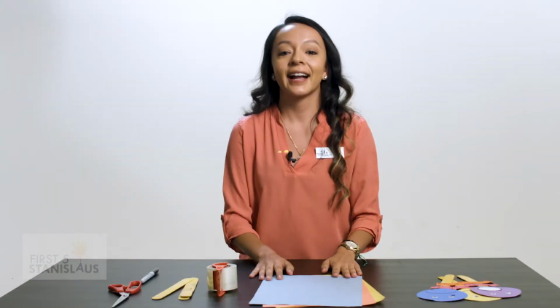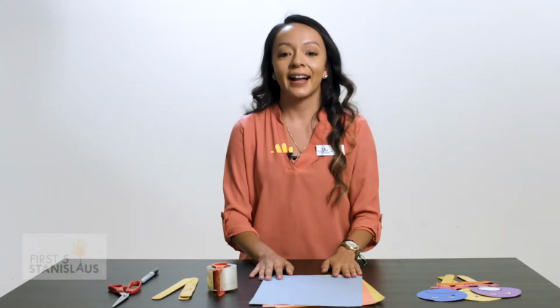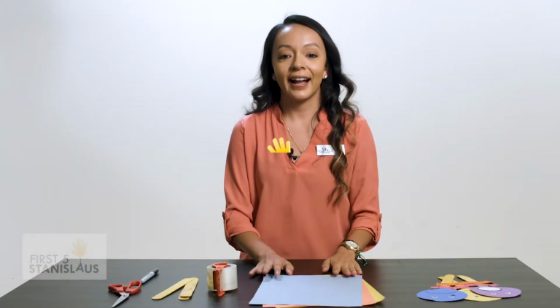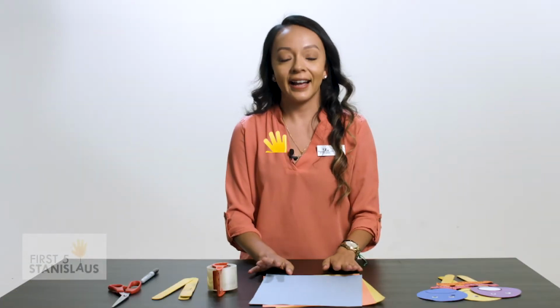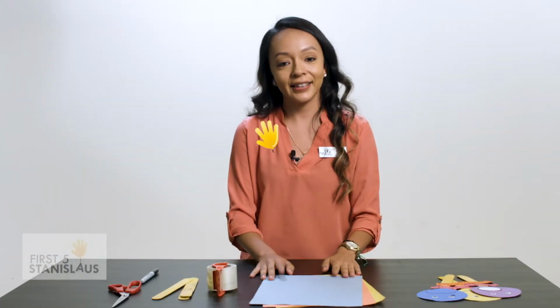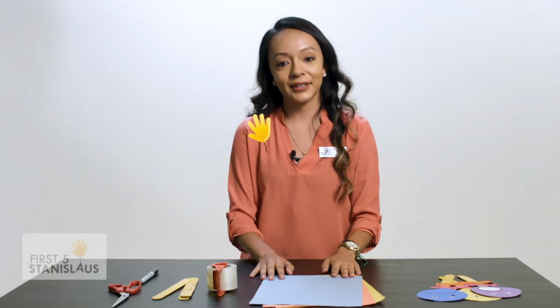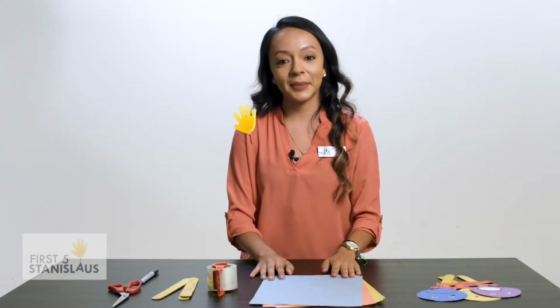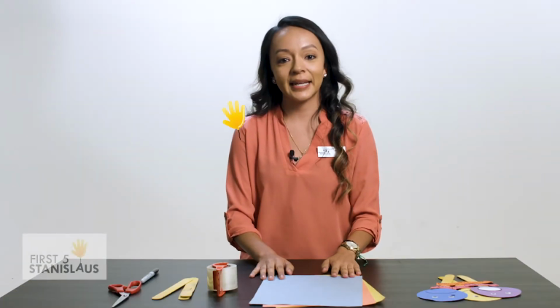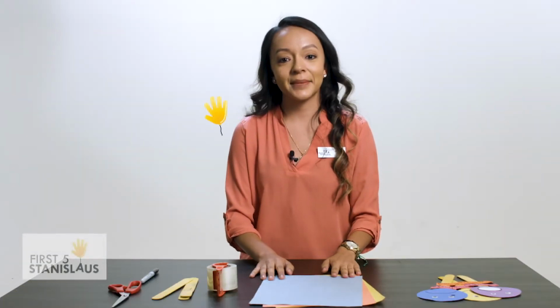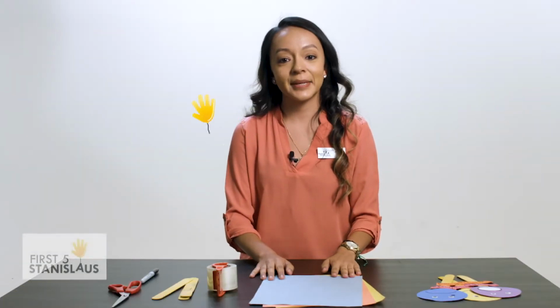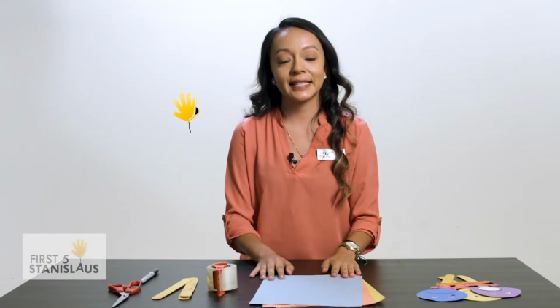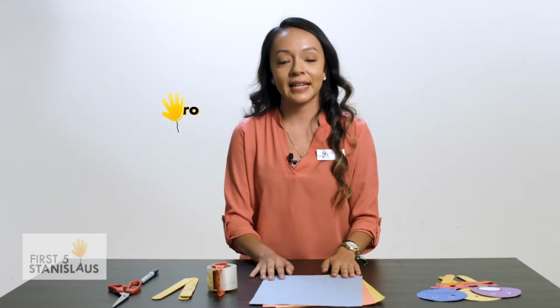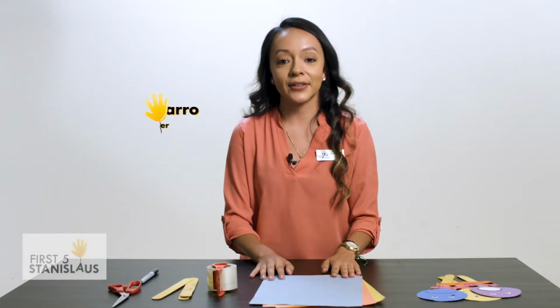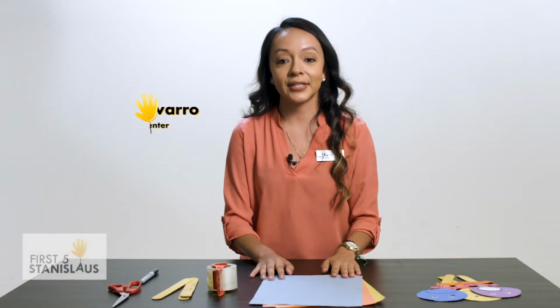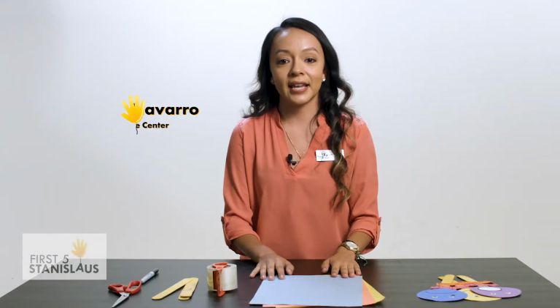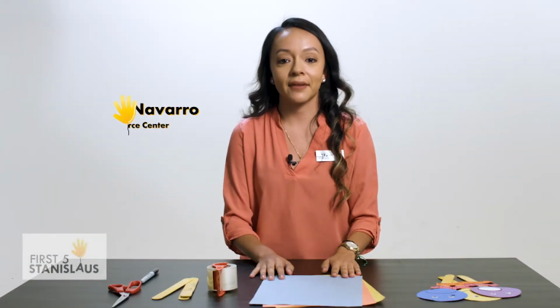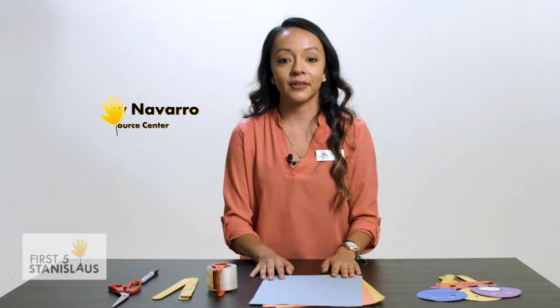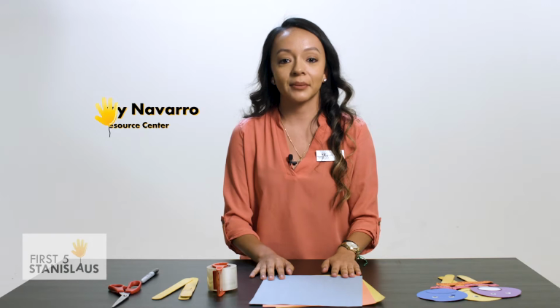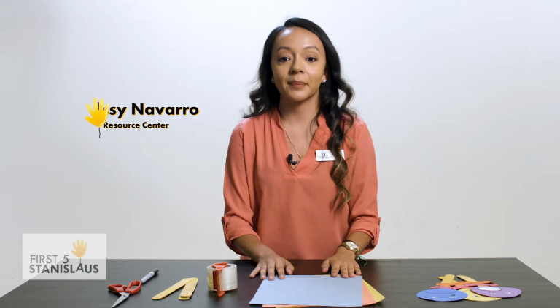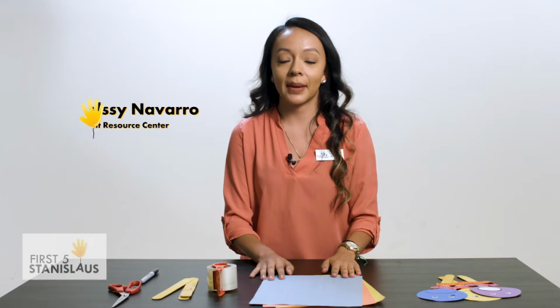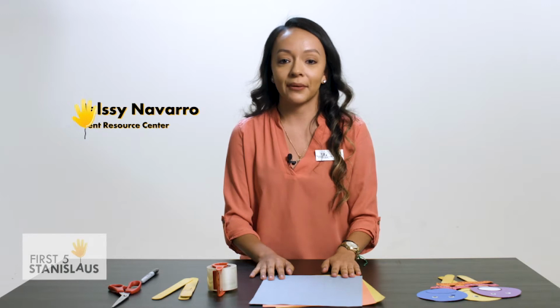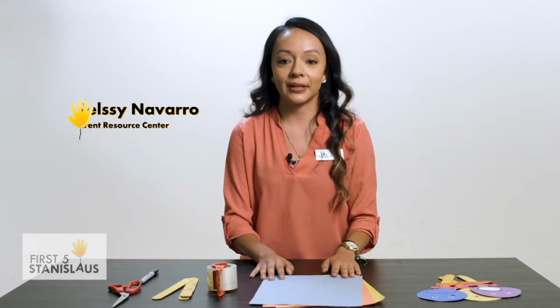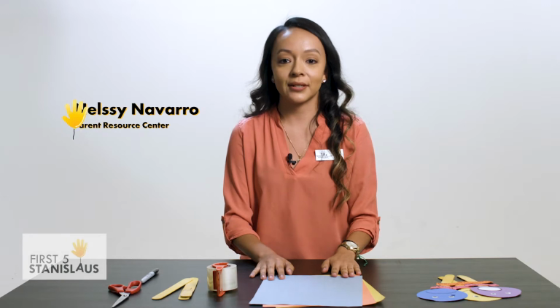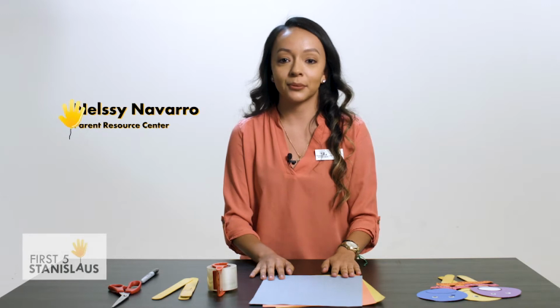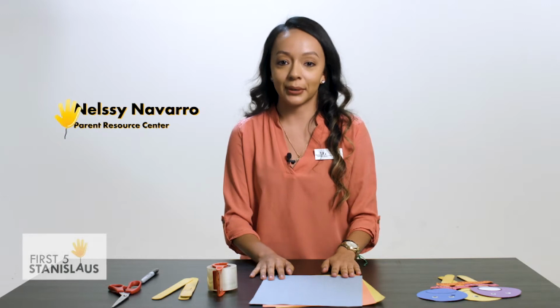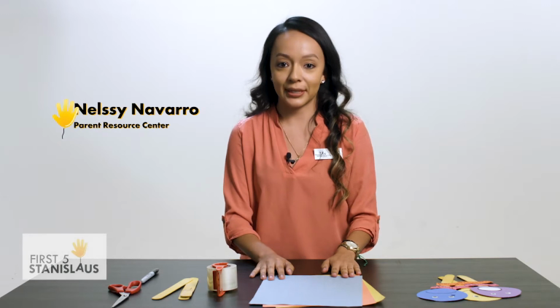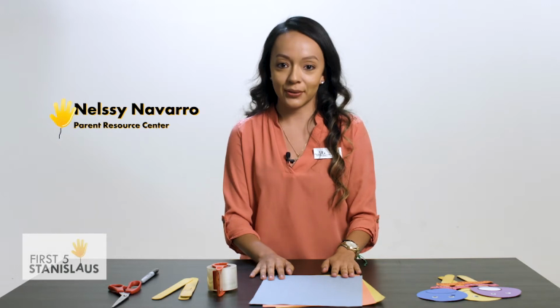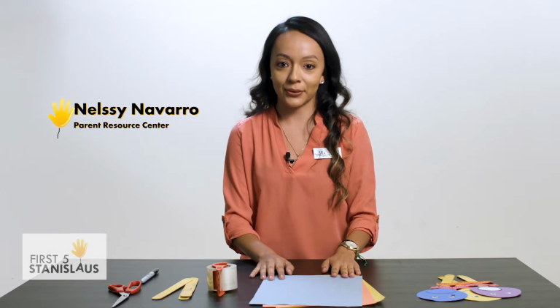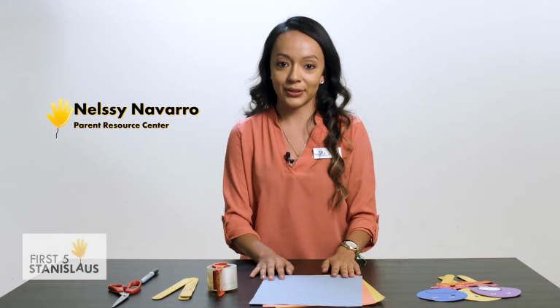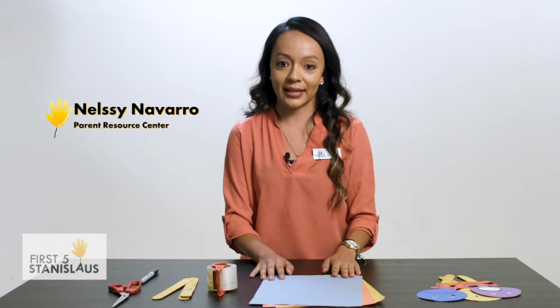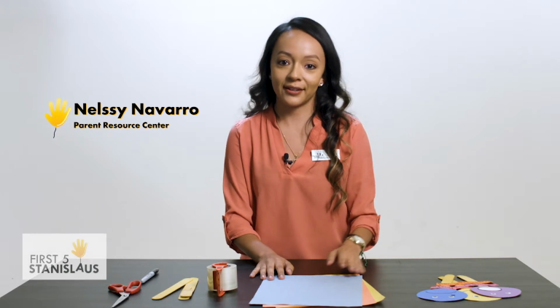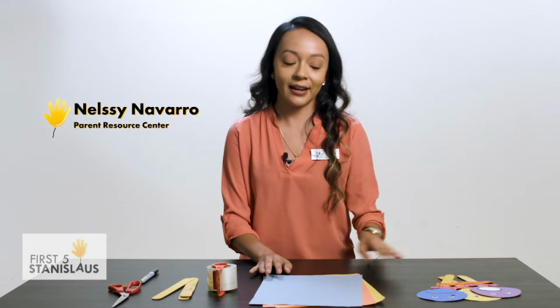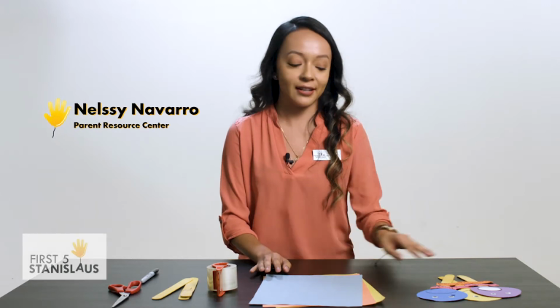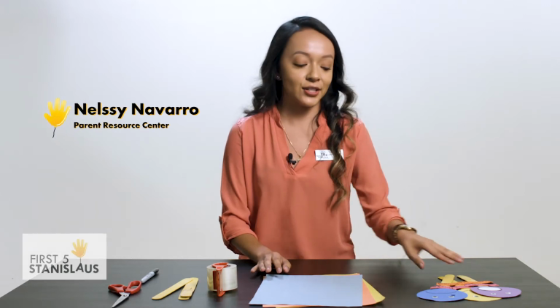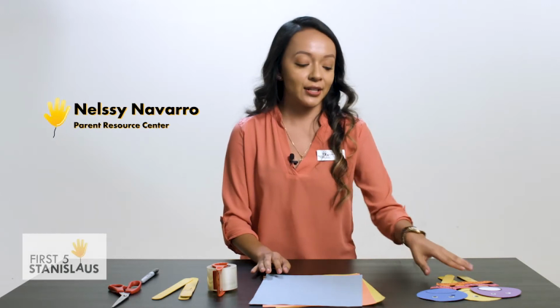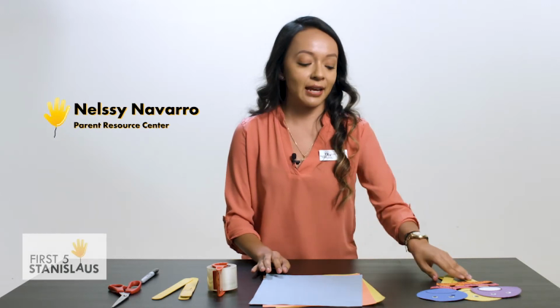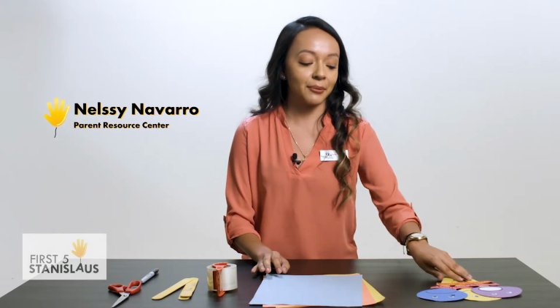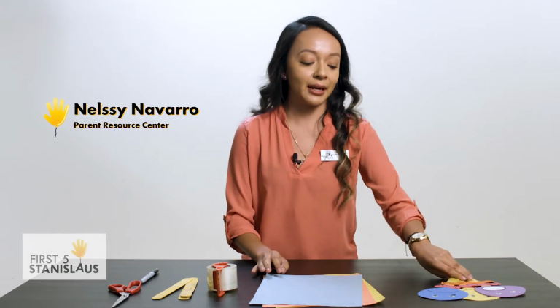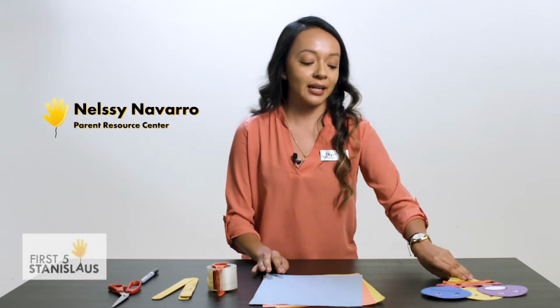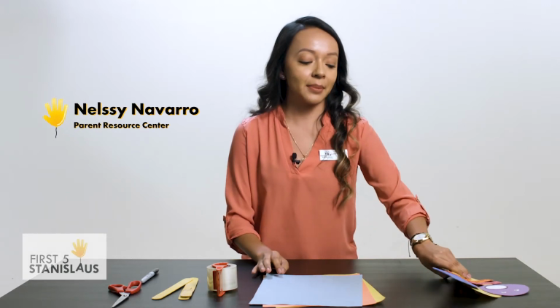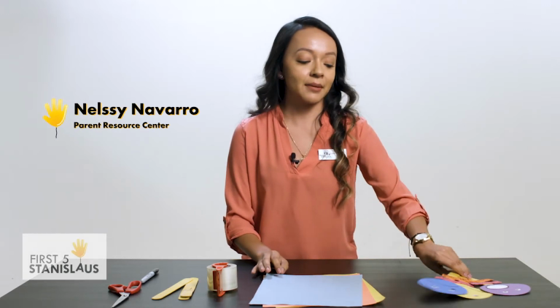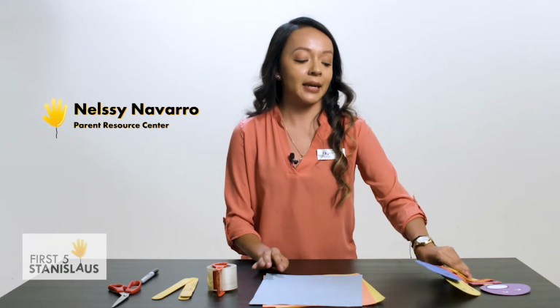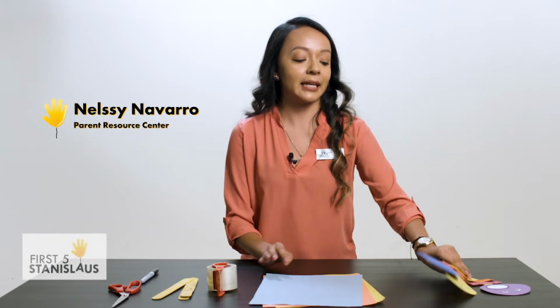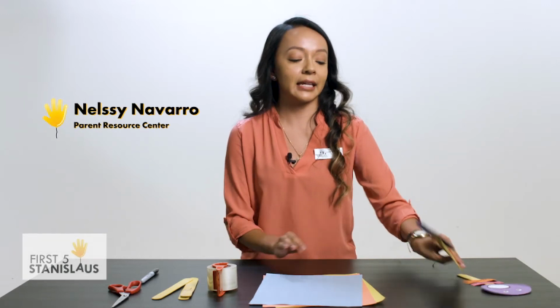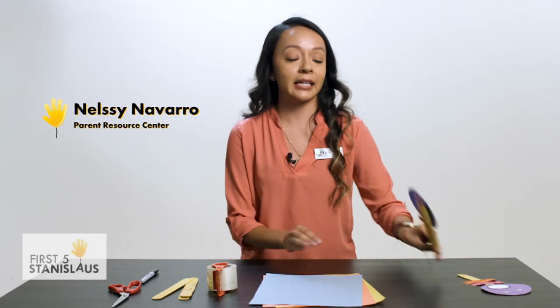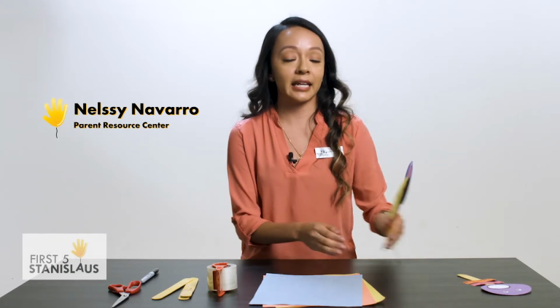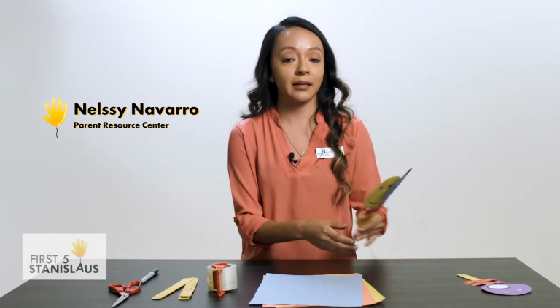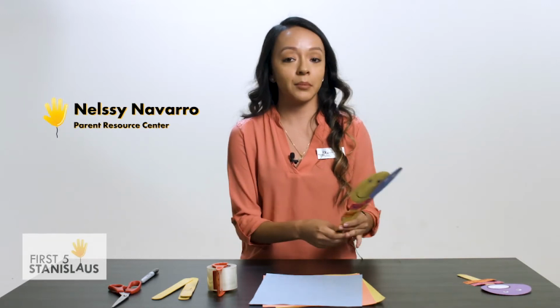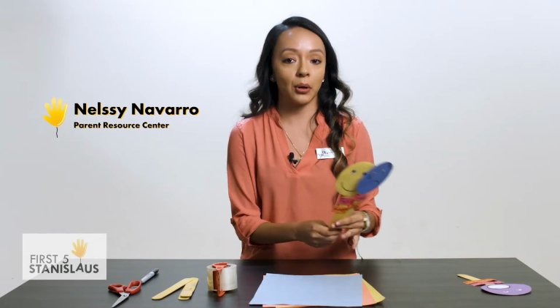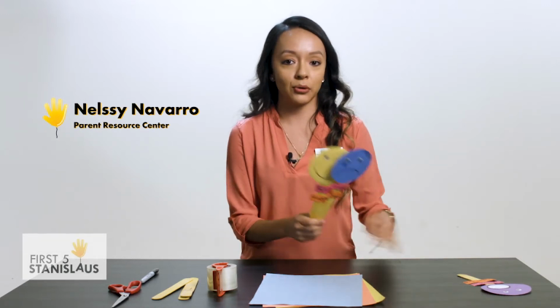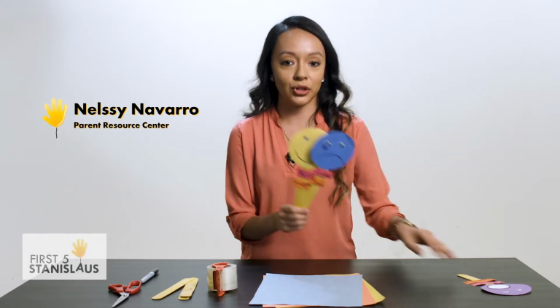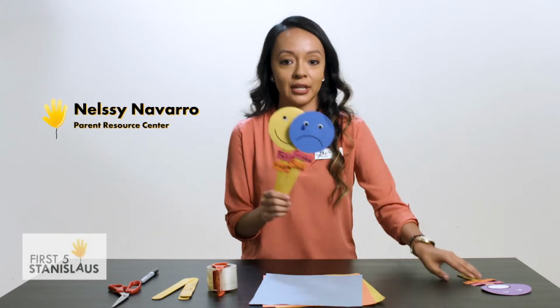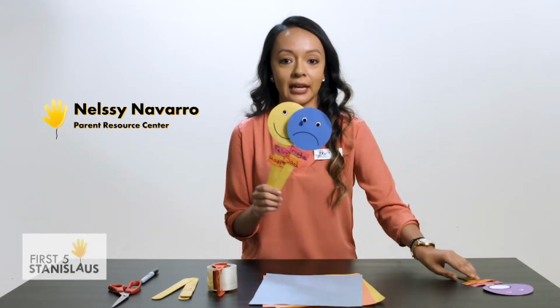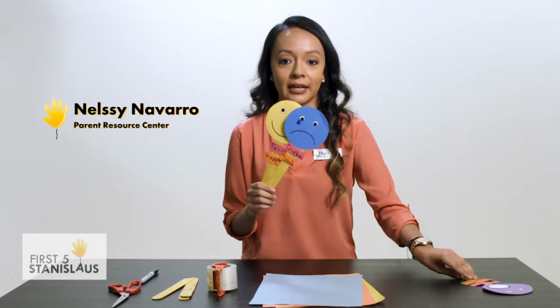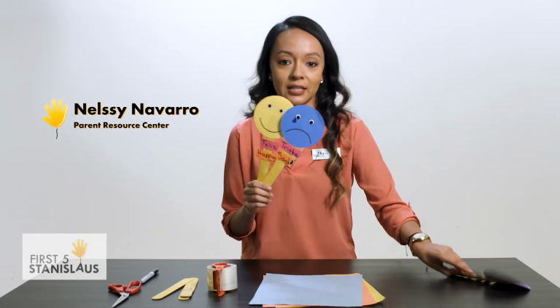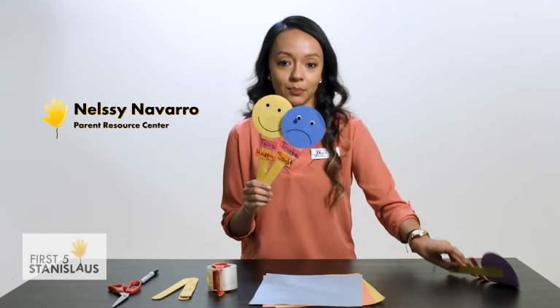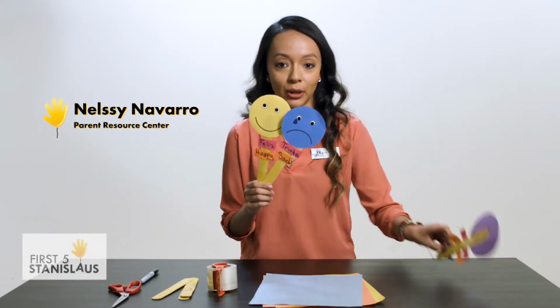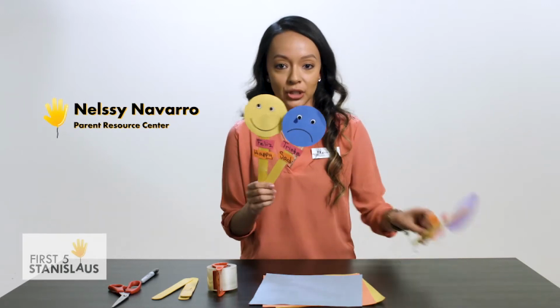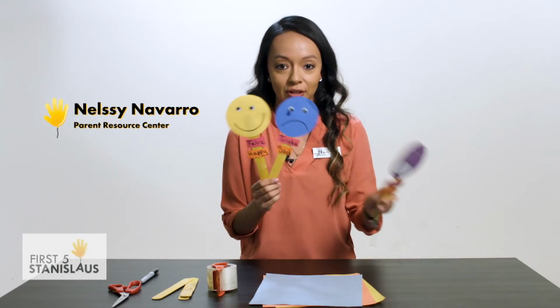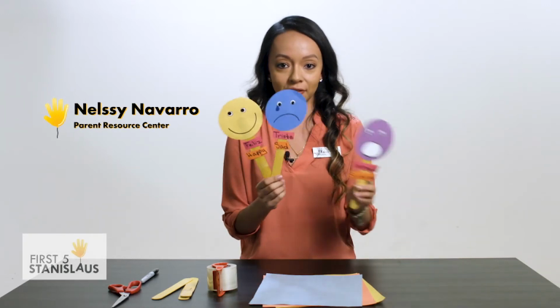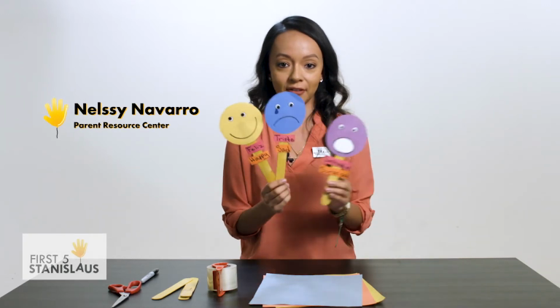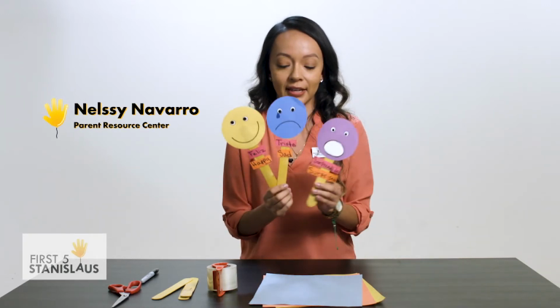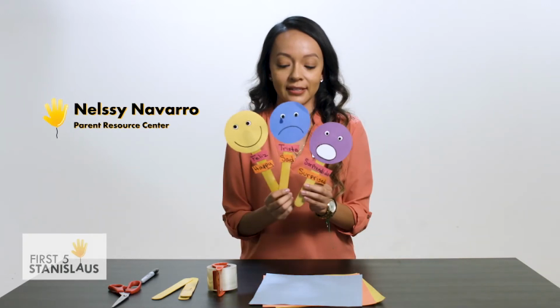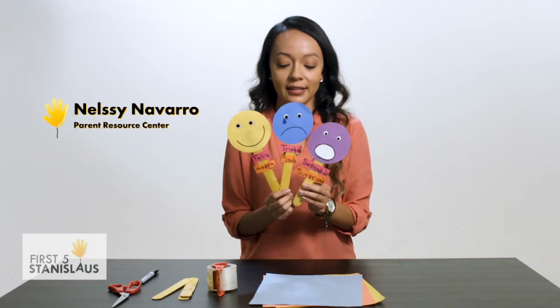Hello, my name is Nelsi. I'm from the Parent Resource Center and today we're going to be making emoji expression faces.